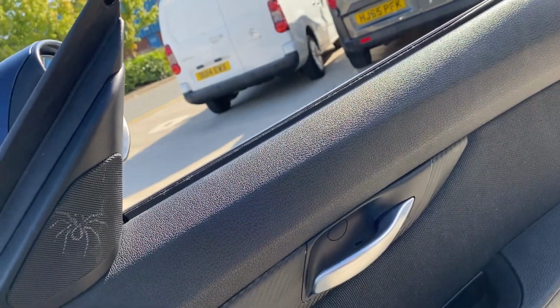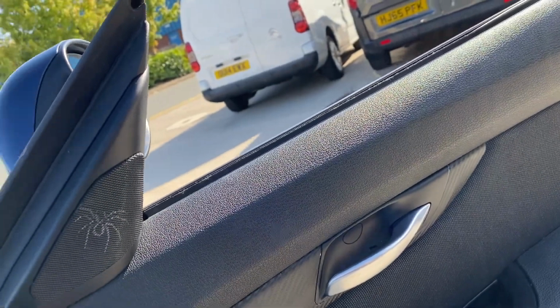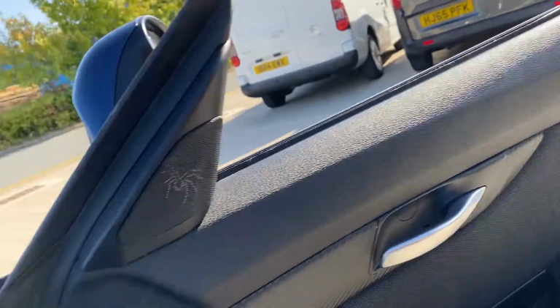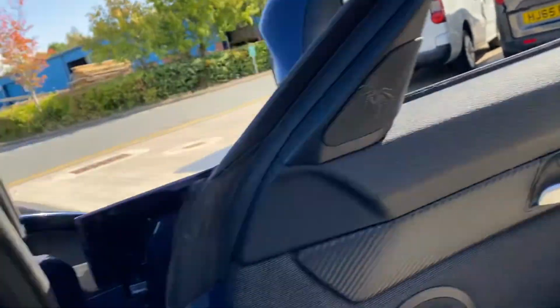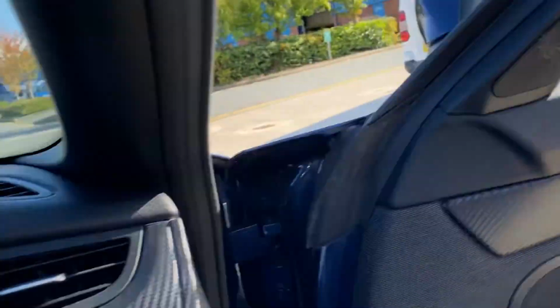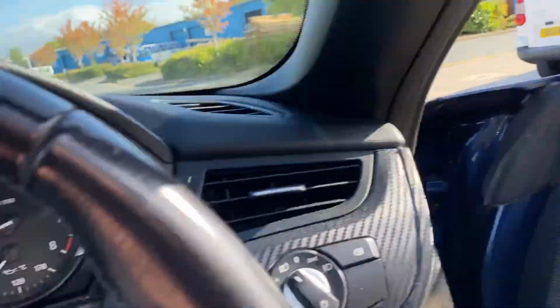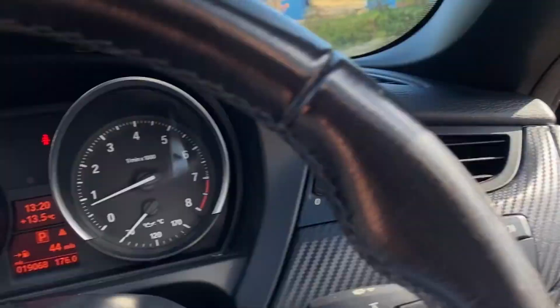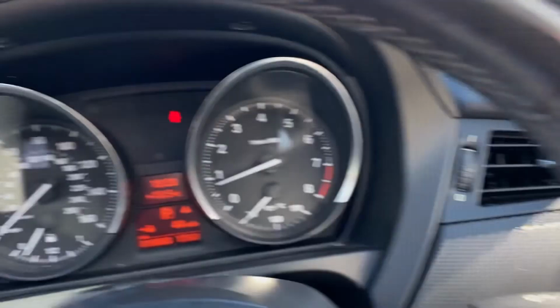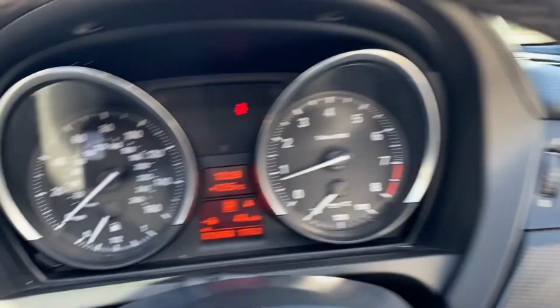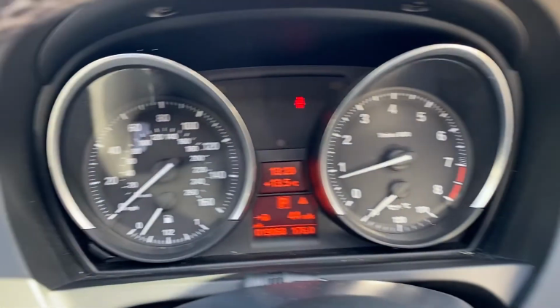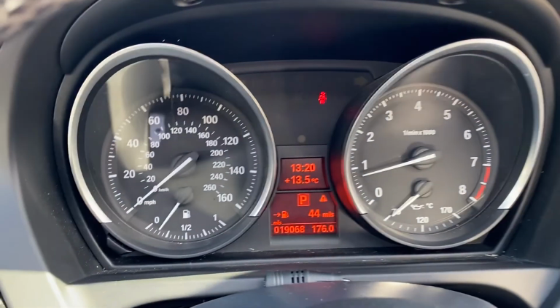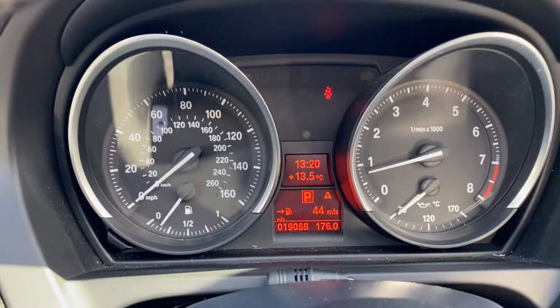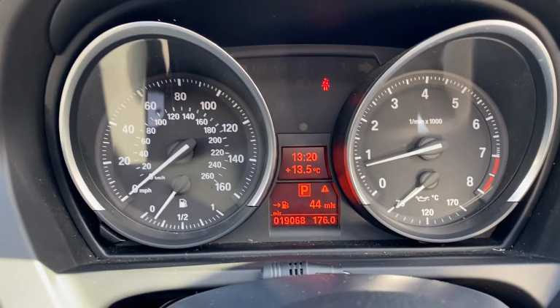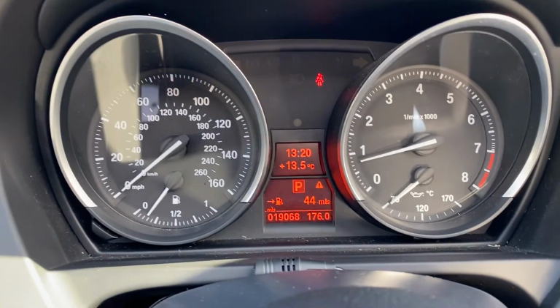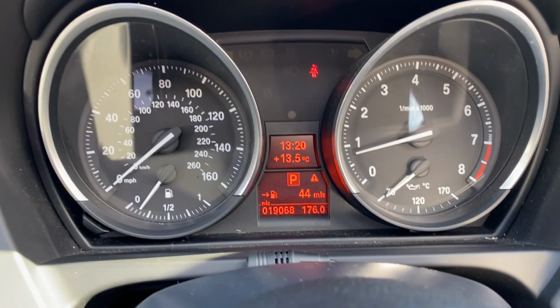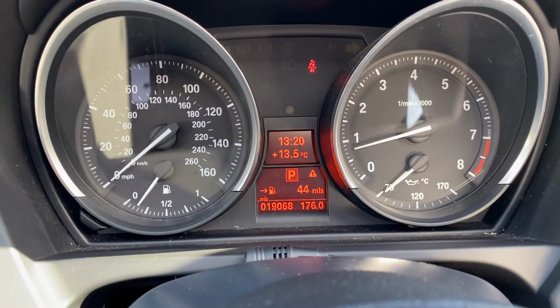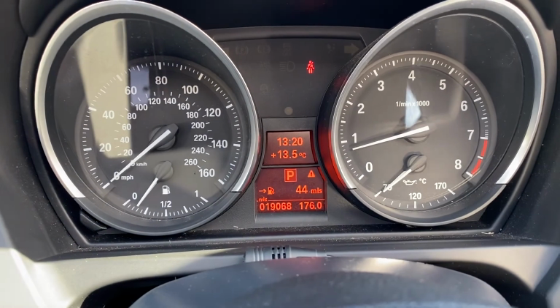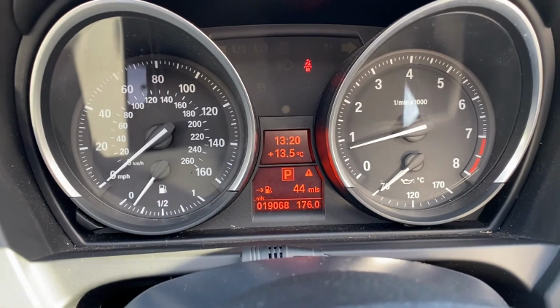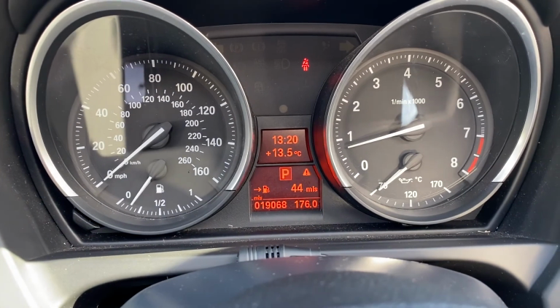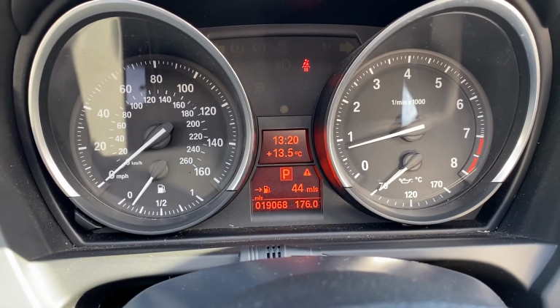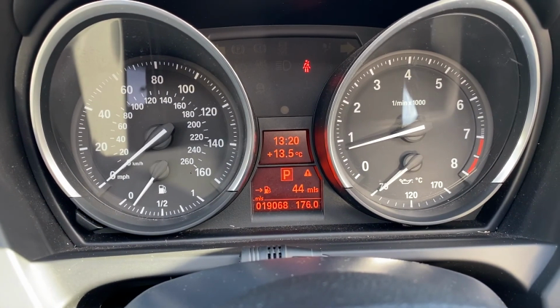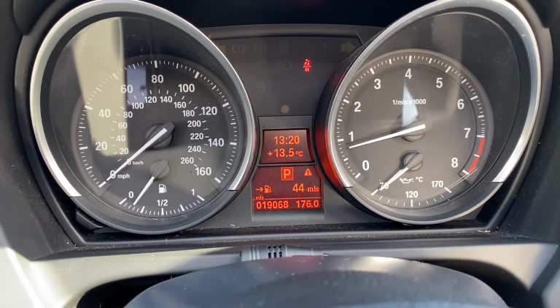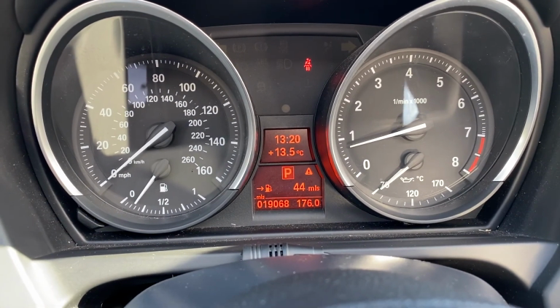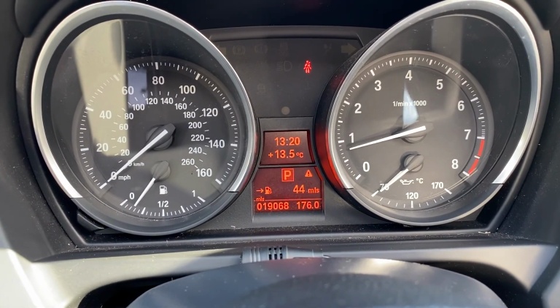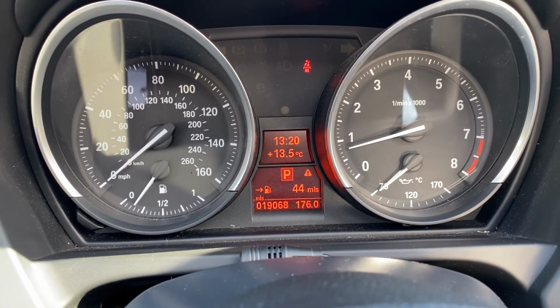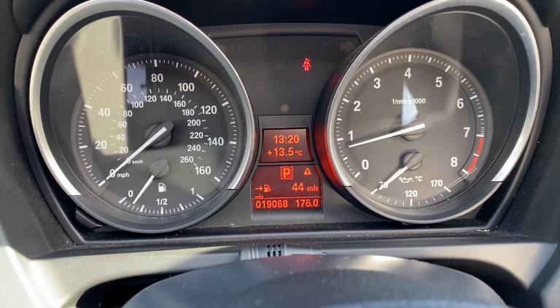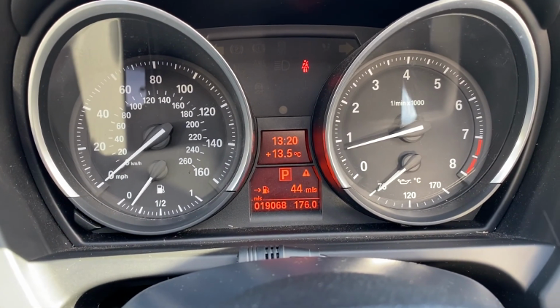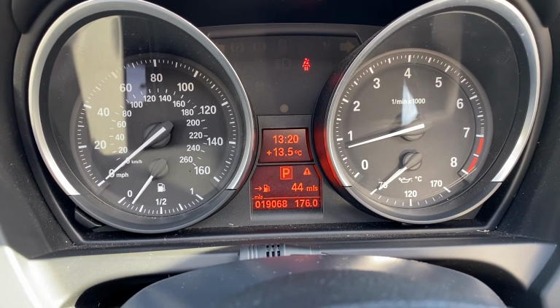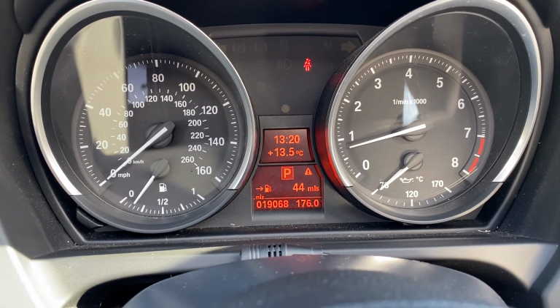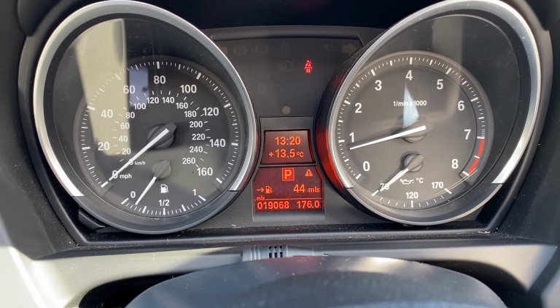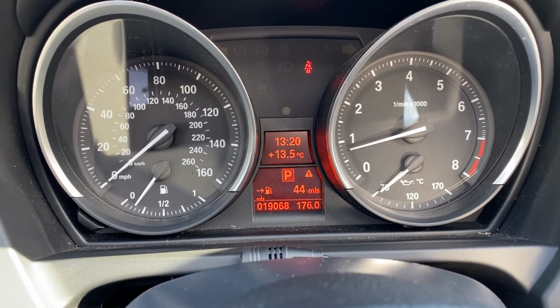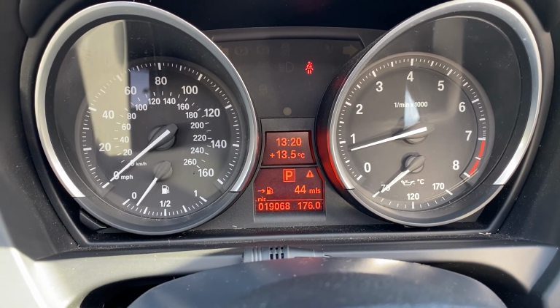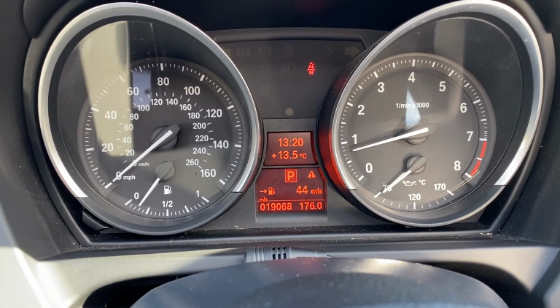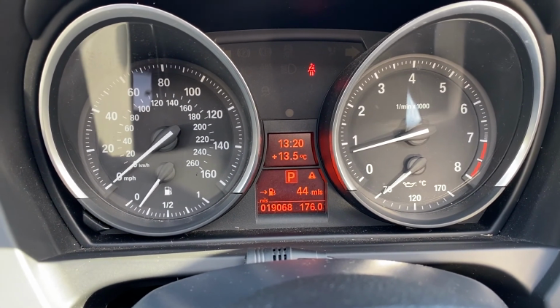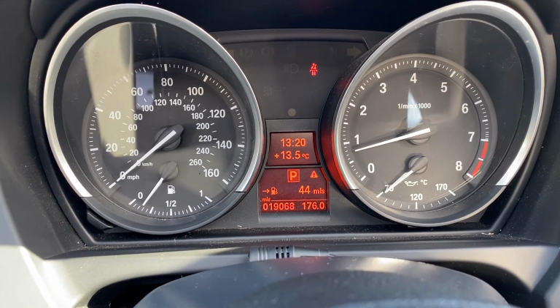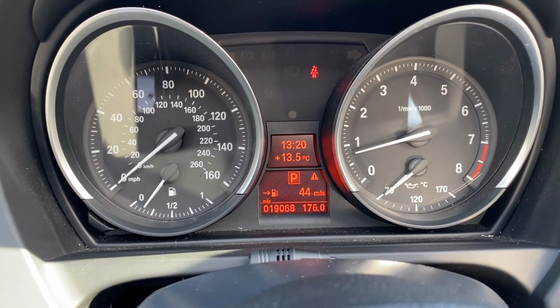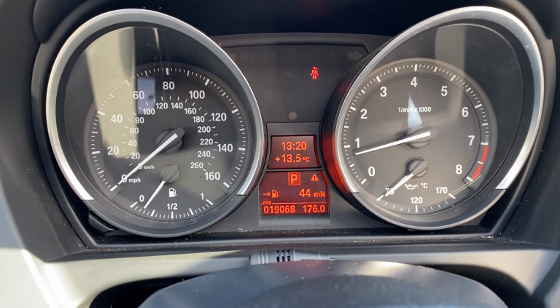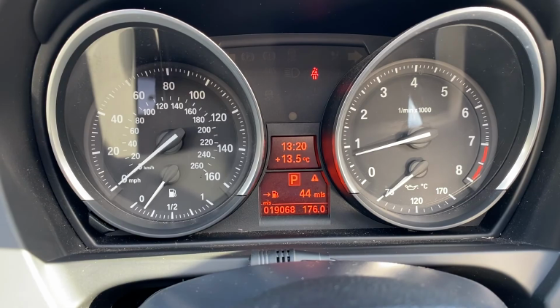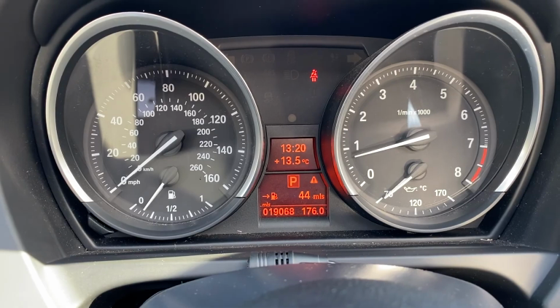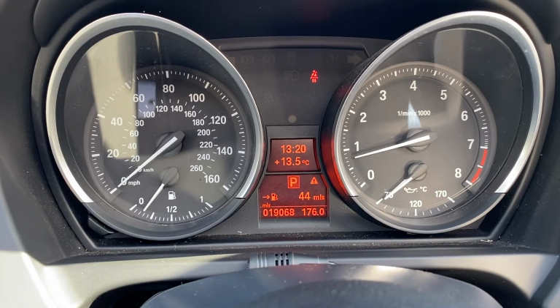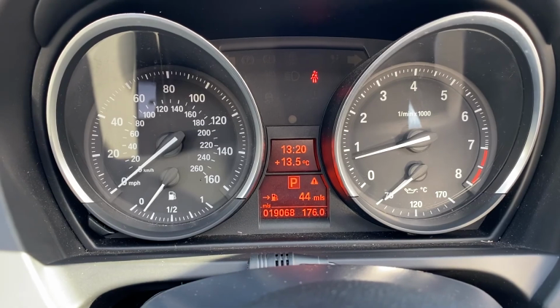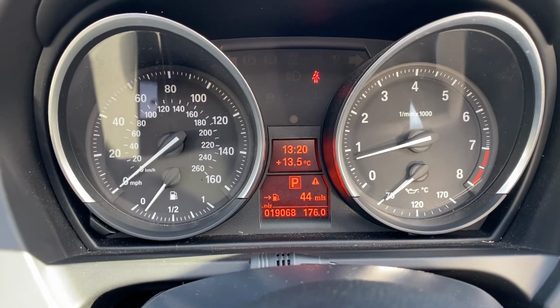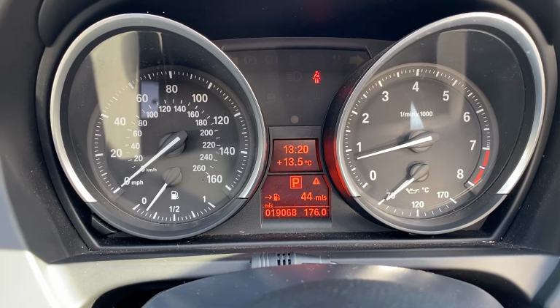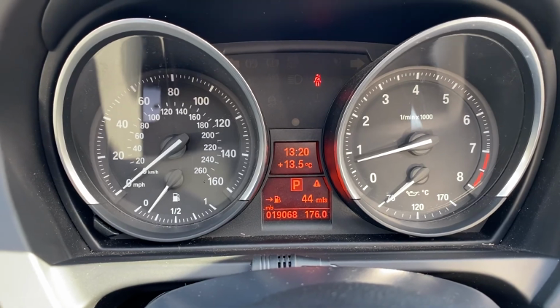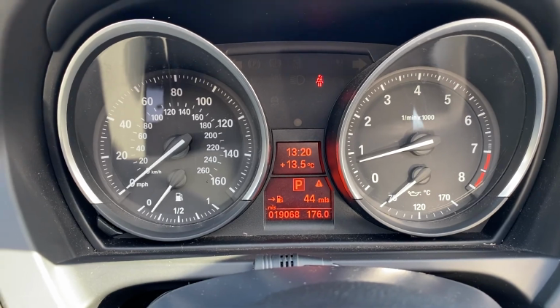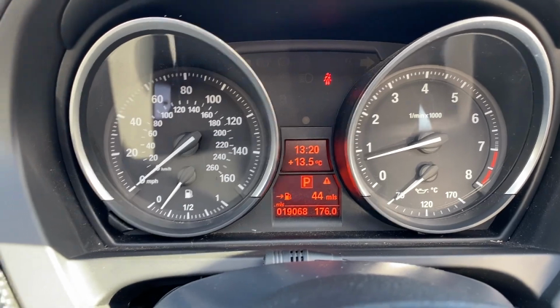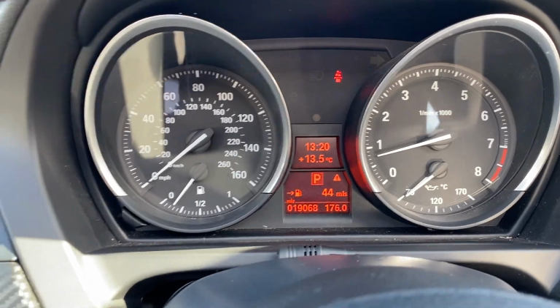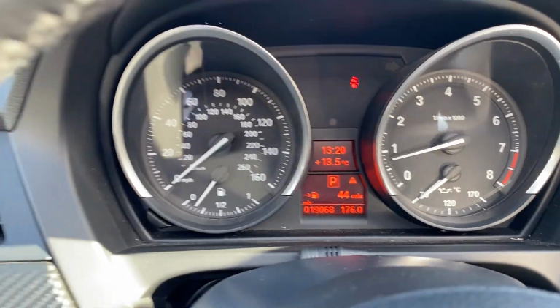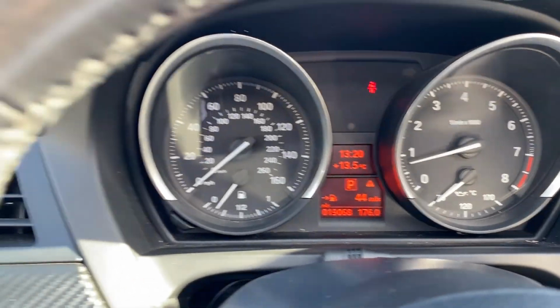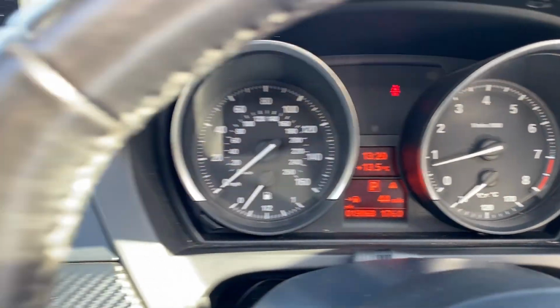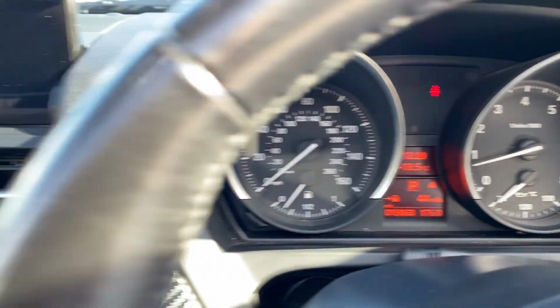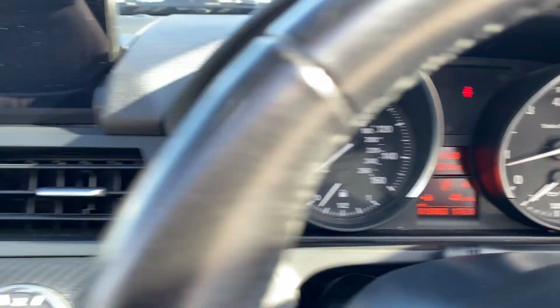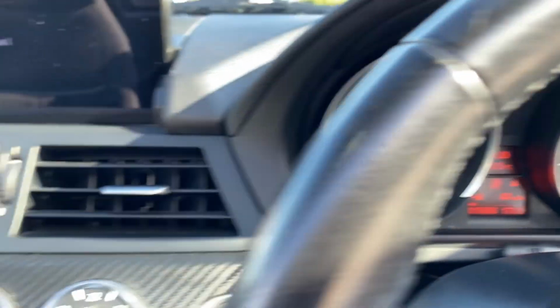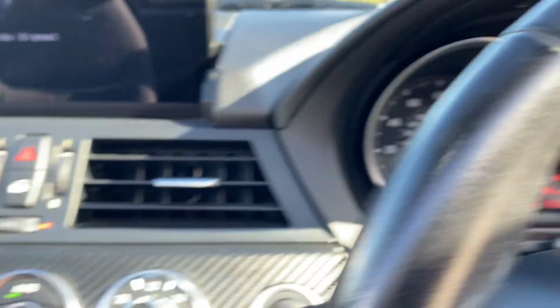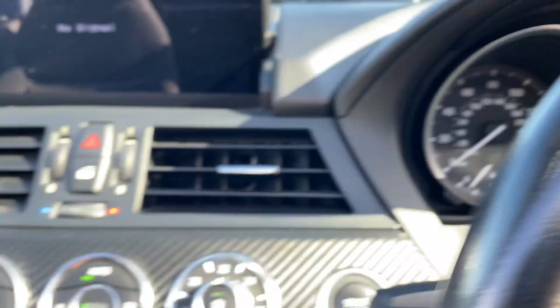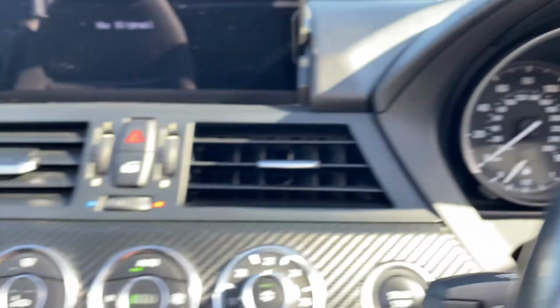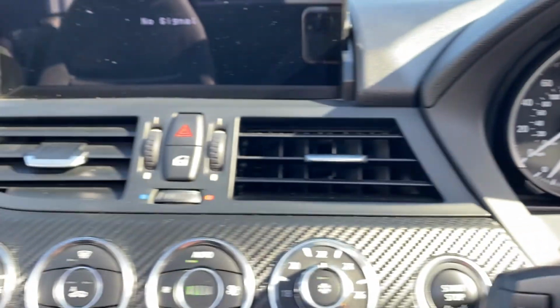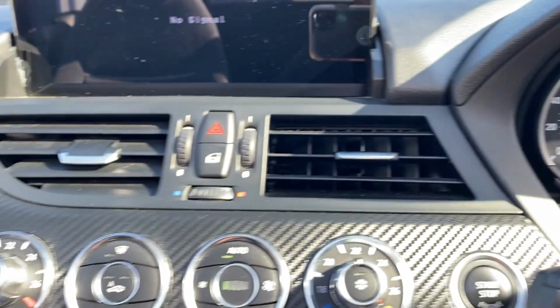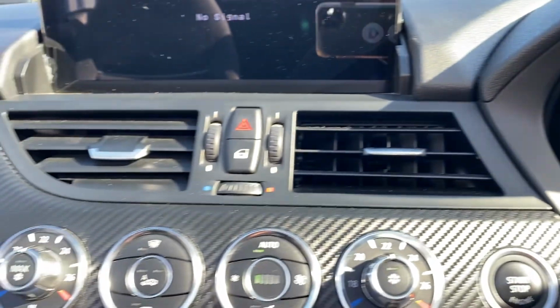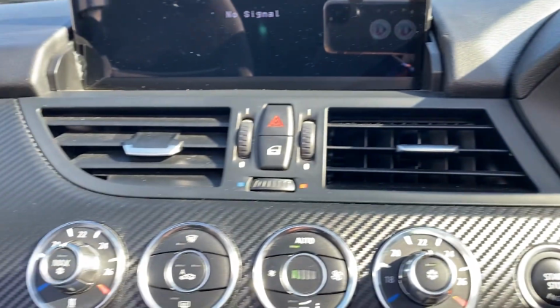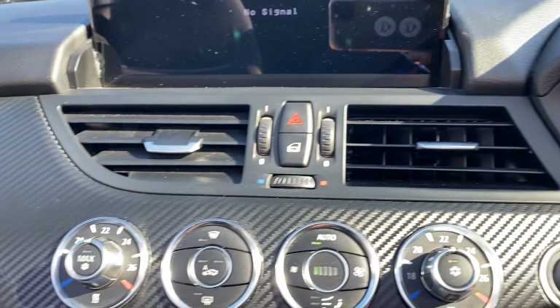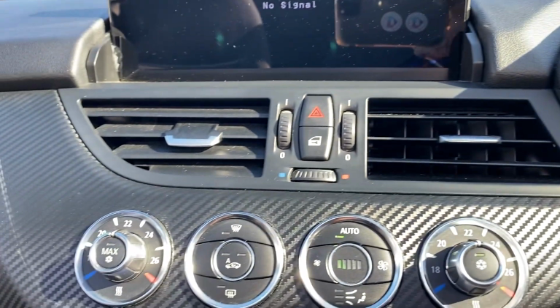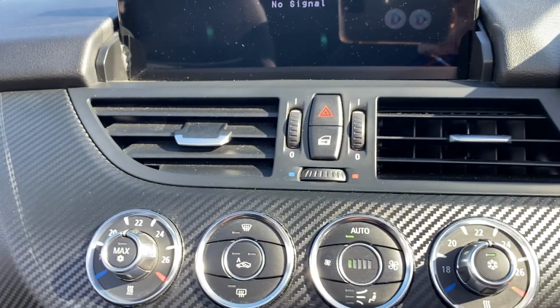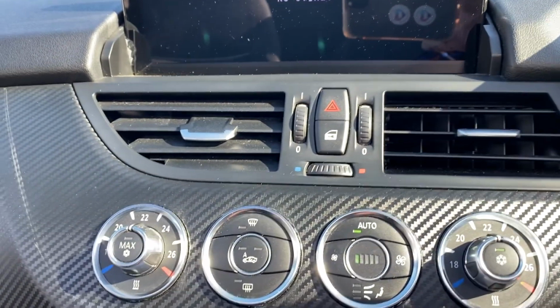So there's that mileage — 19,068. Fantastic.